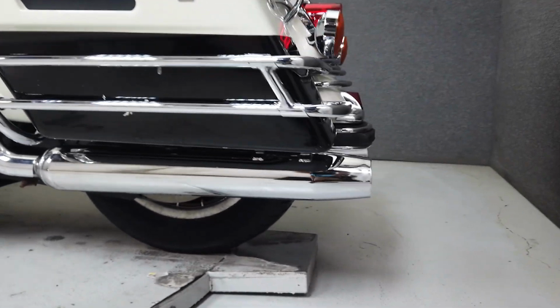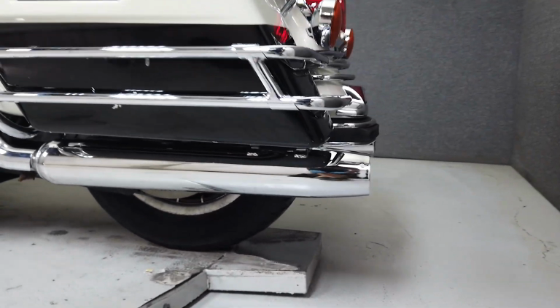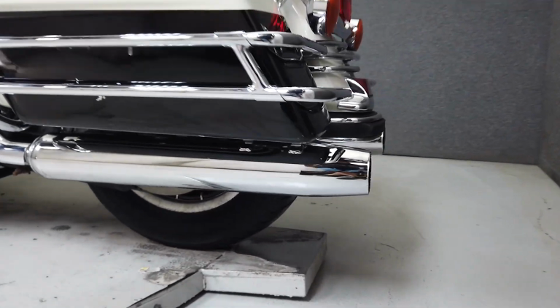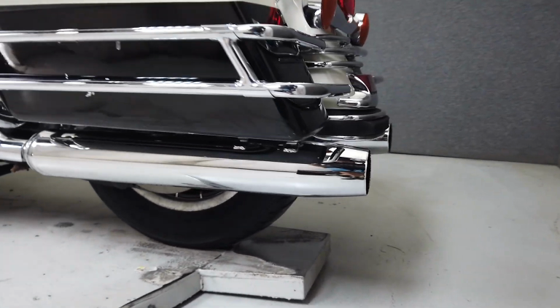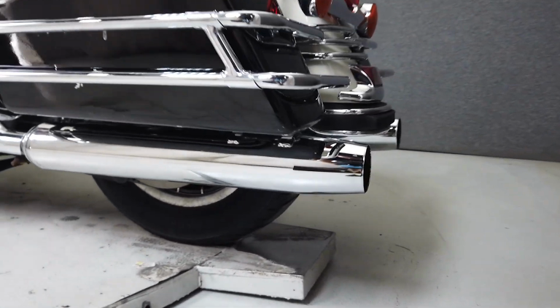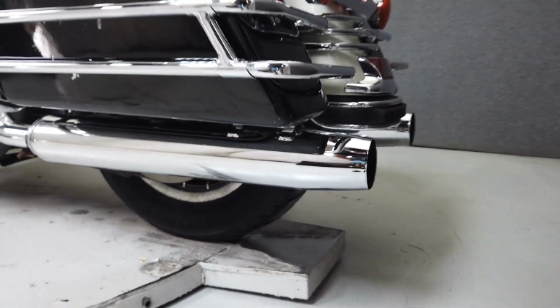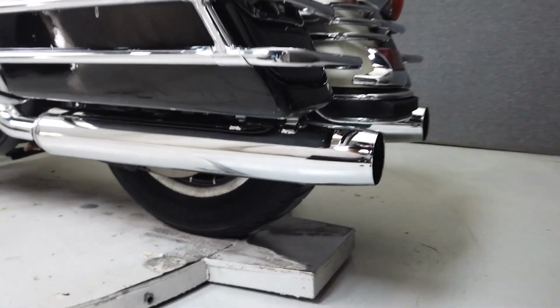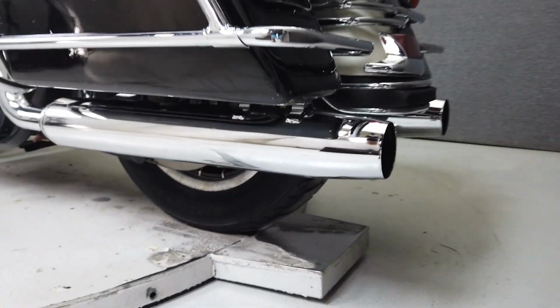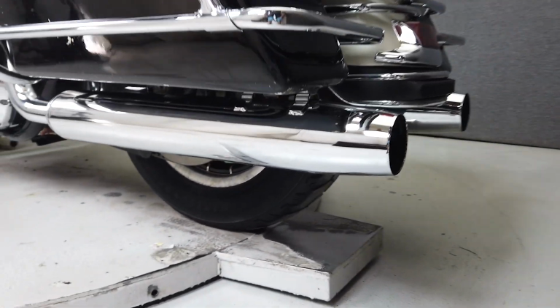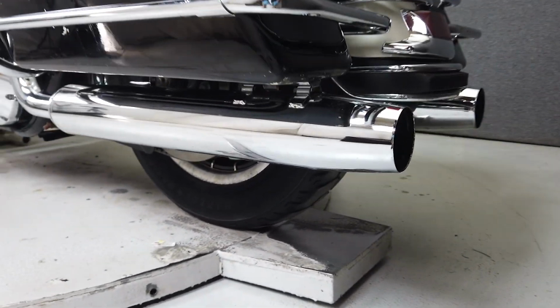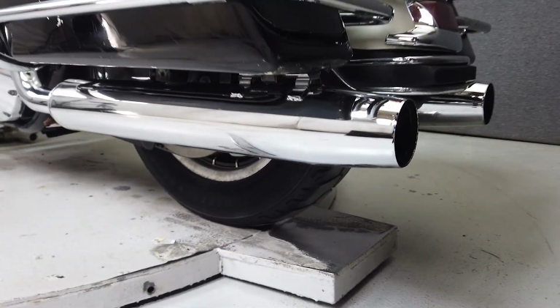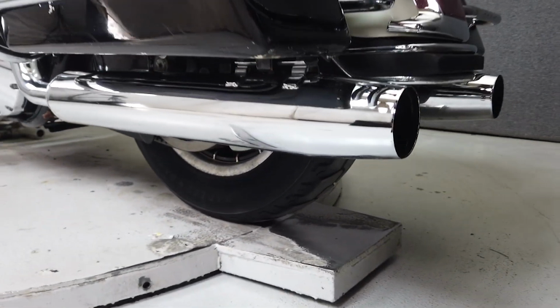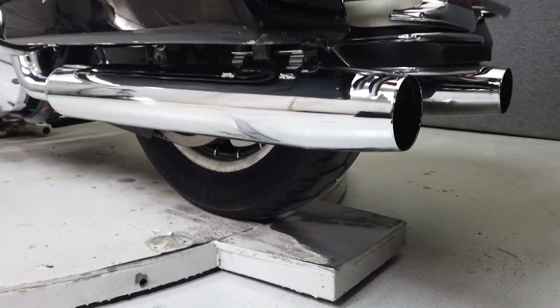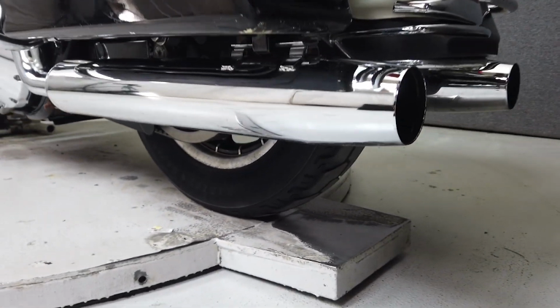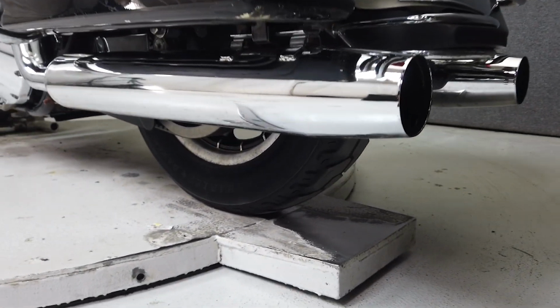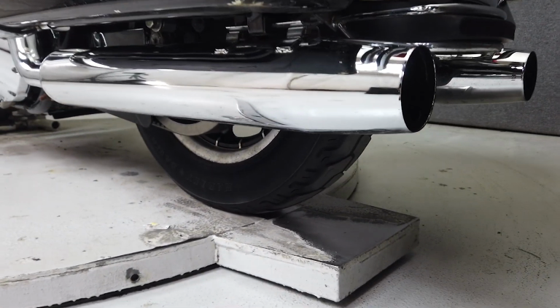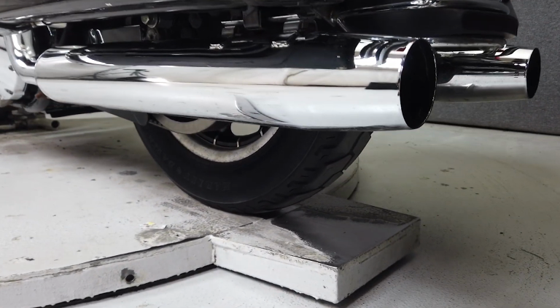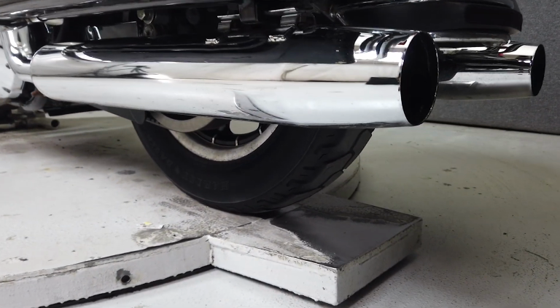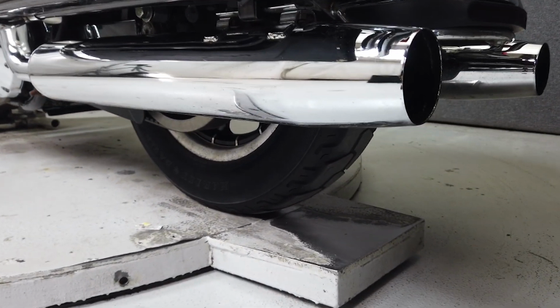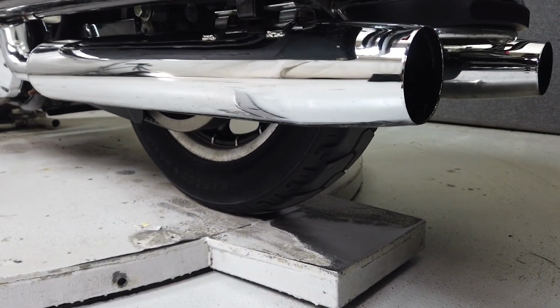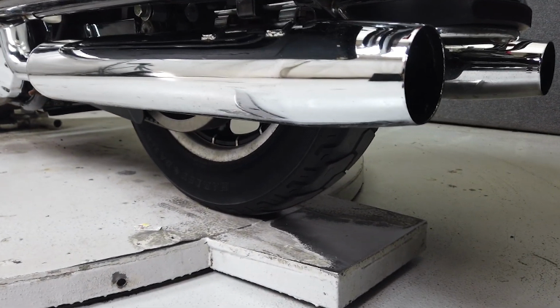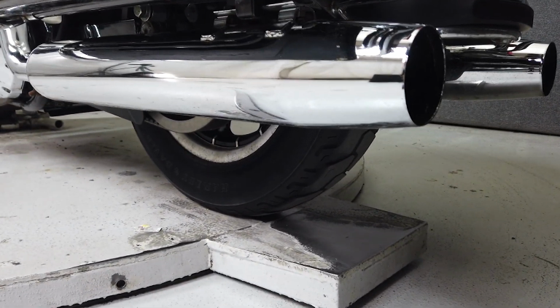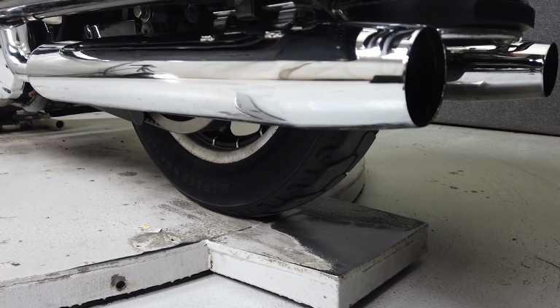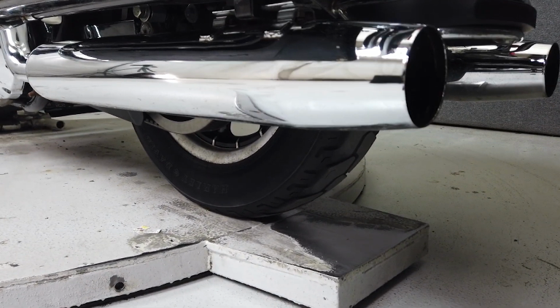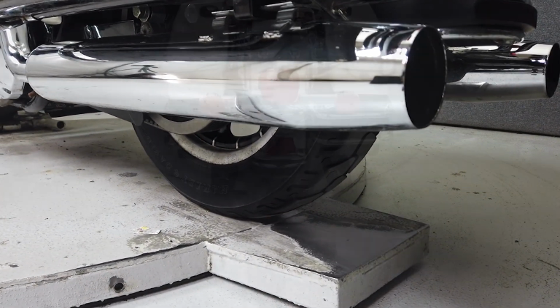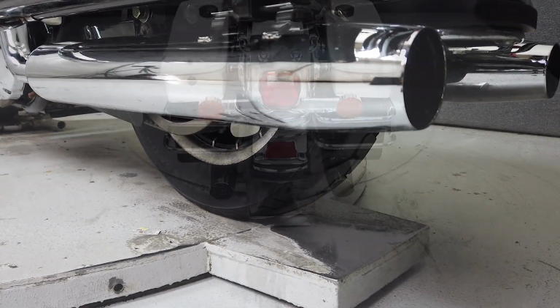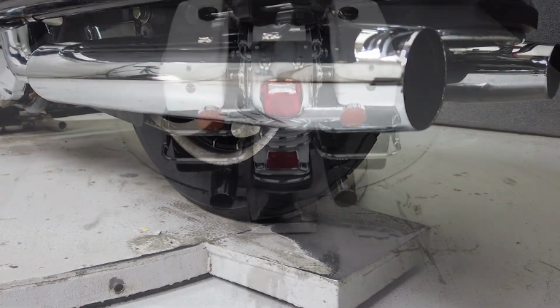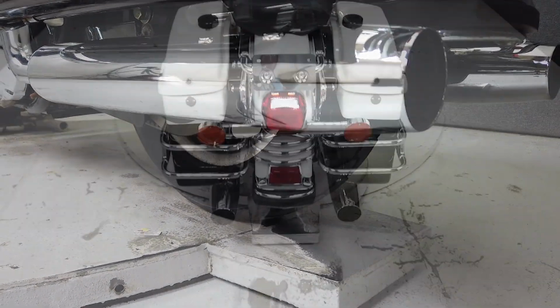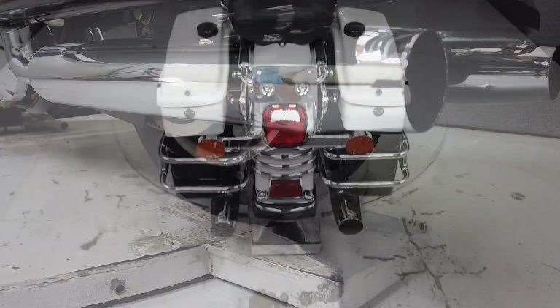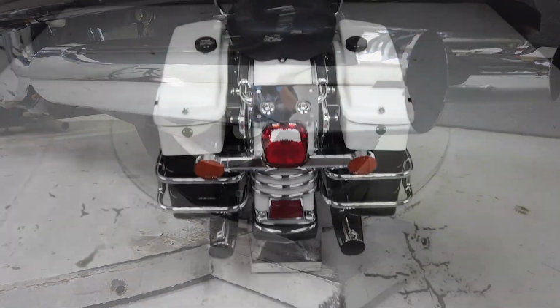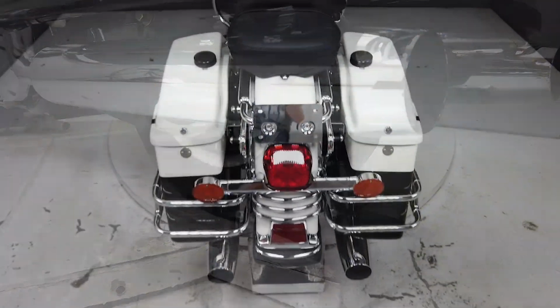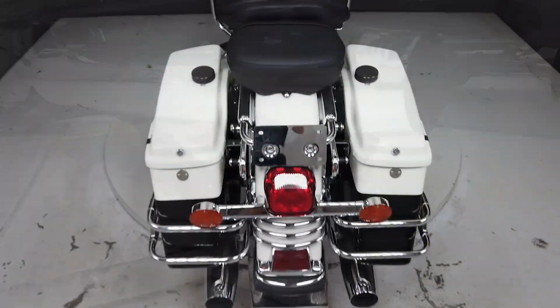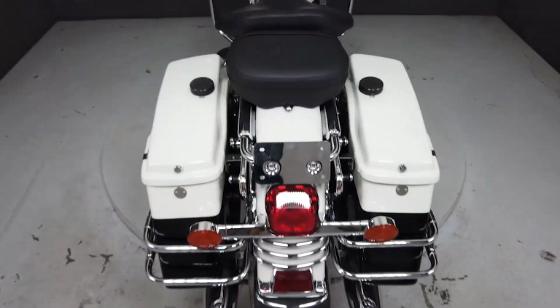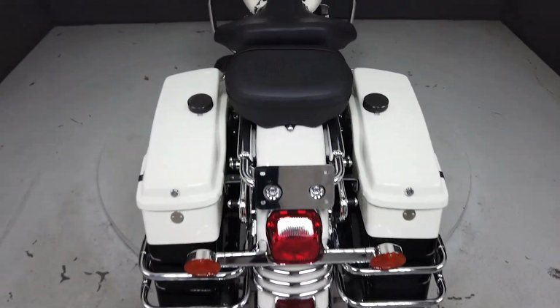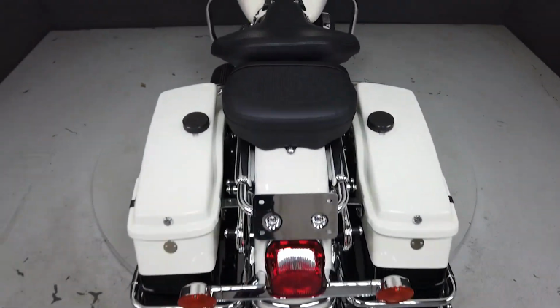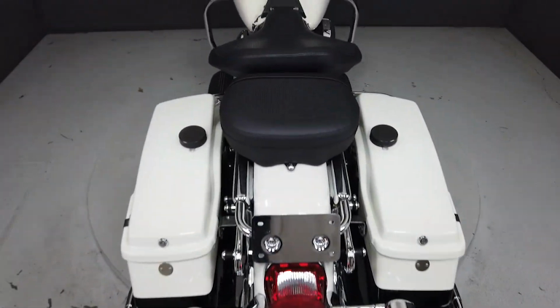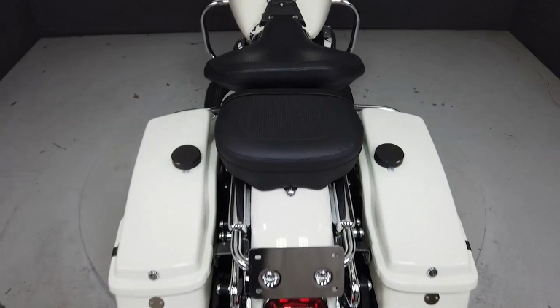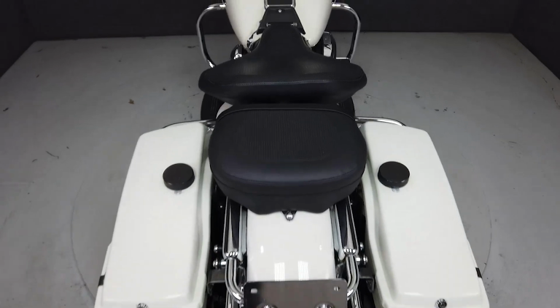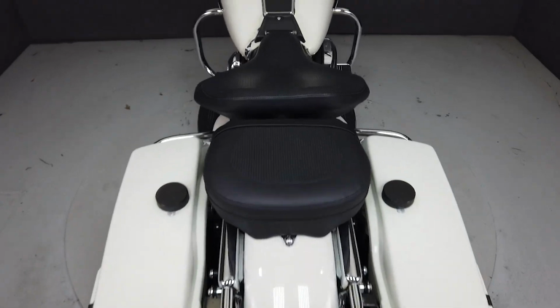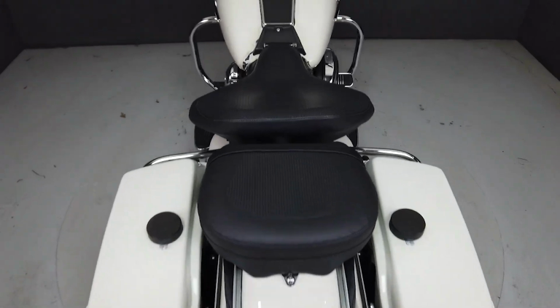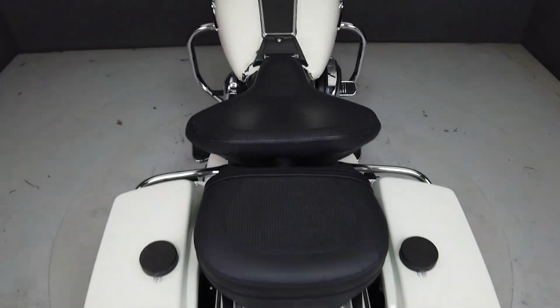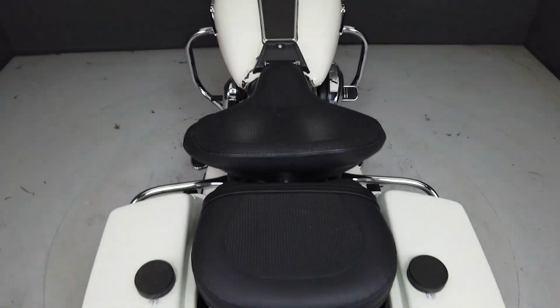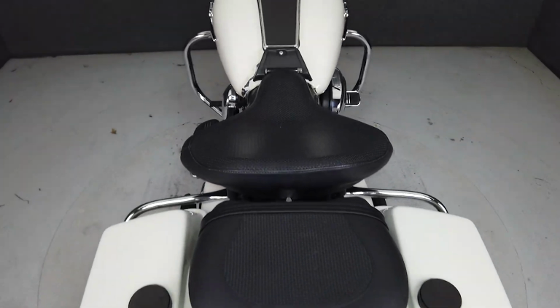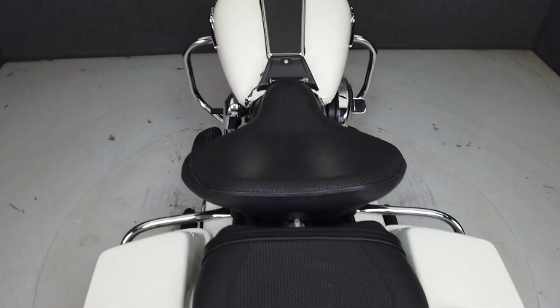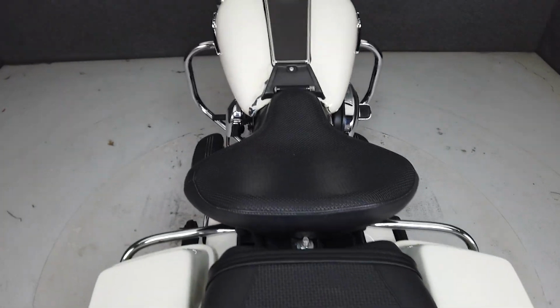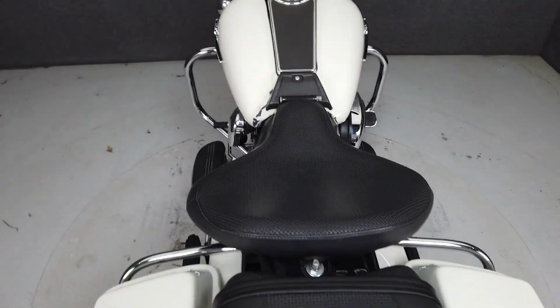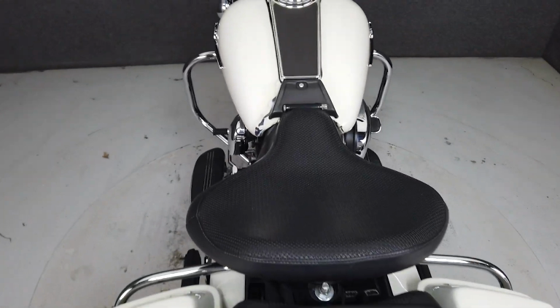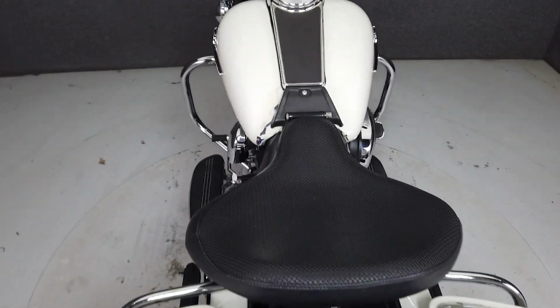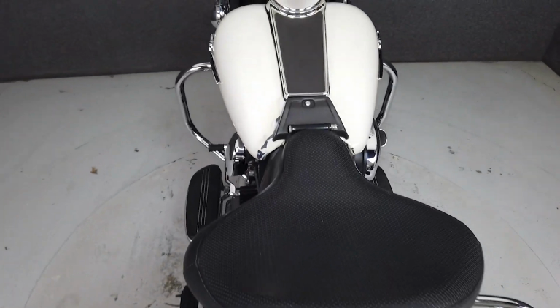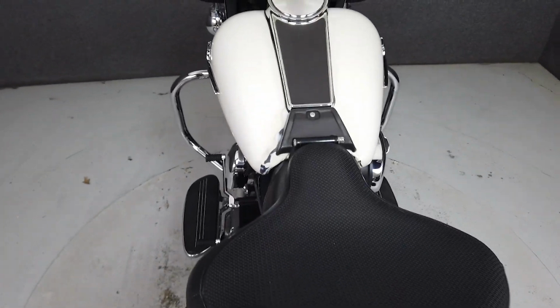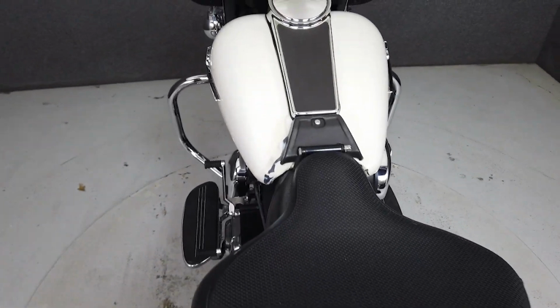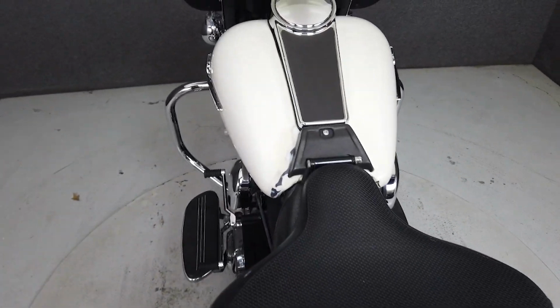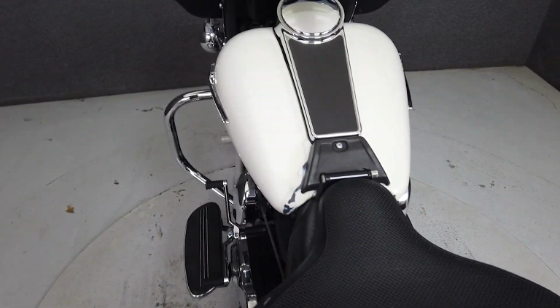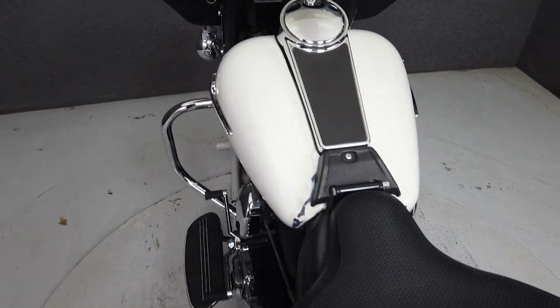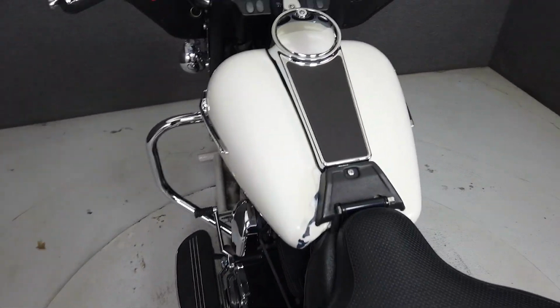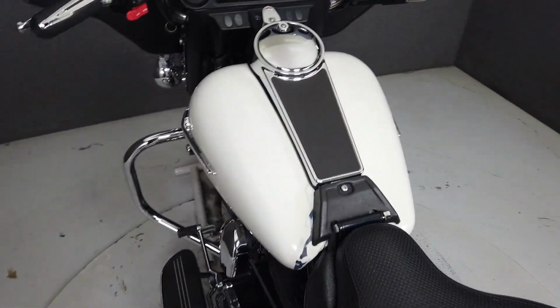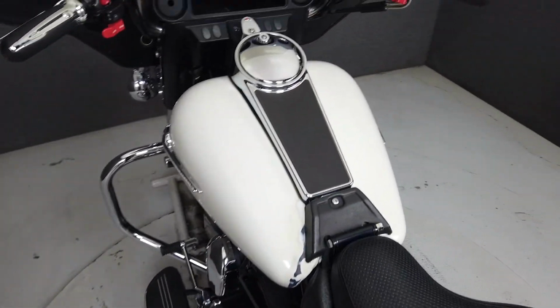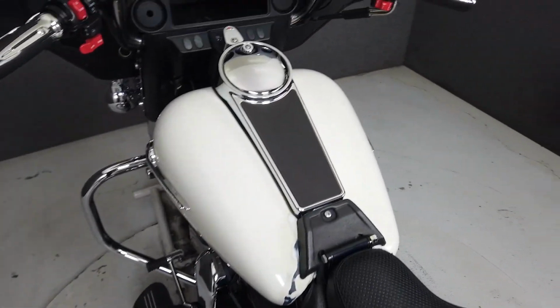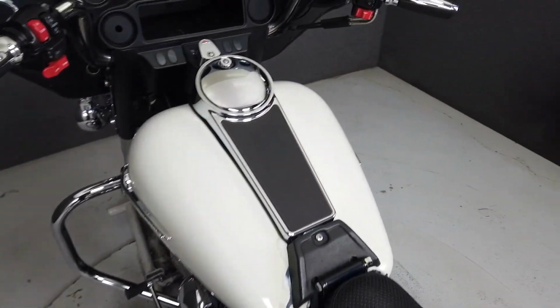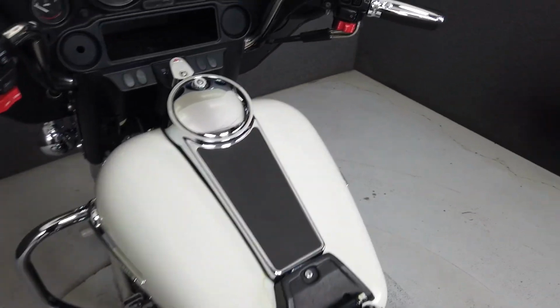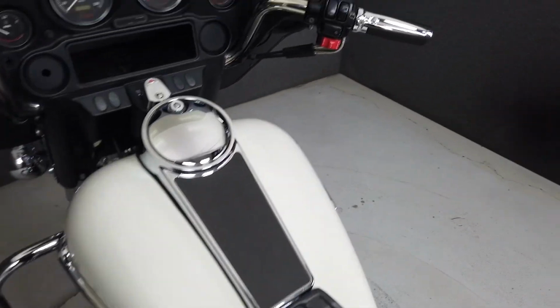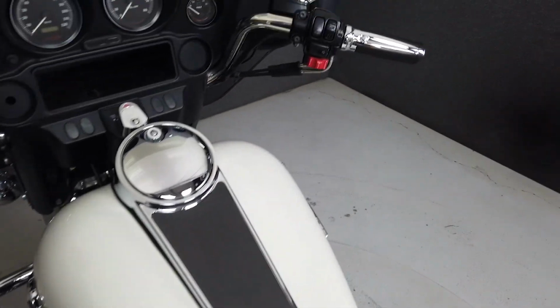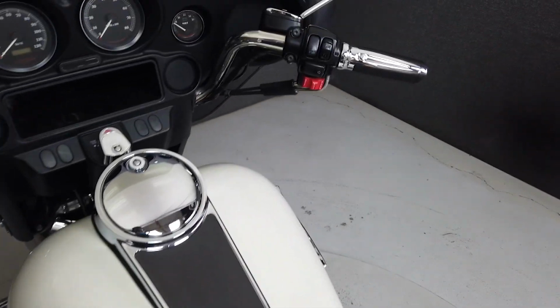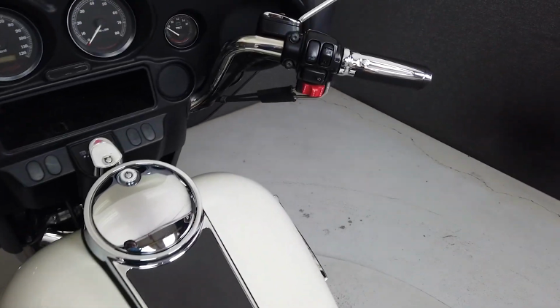It weighs in at 743 pounds. Our technician did note some oil weeping between the motor and the transmission, as well as weeping at the oil cooler lines.